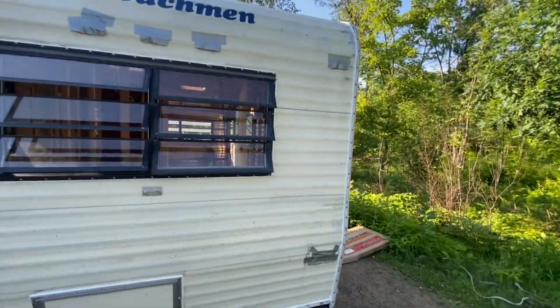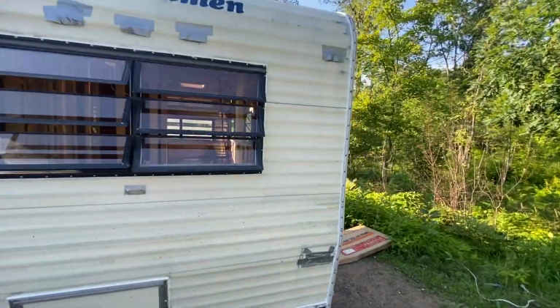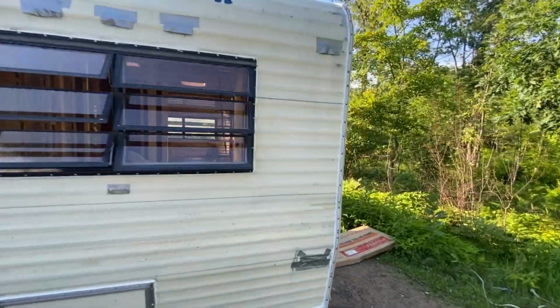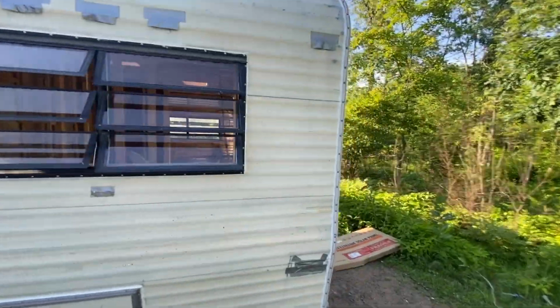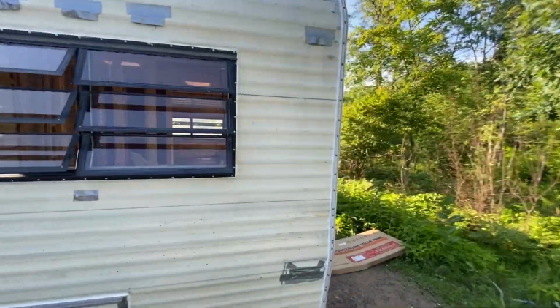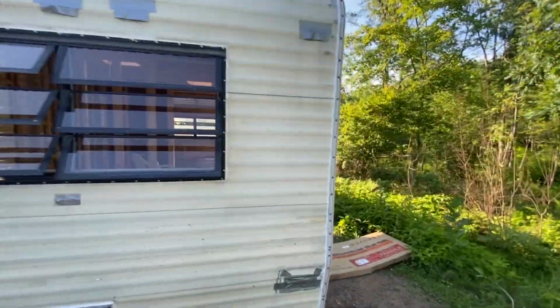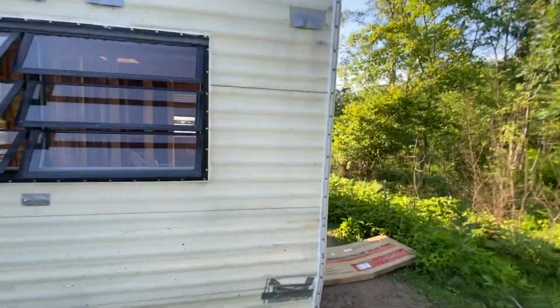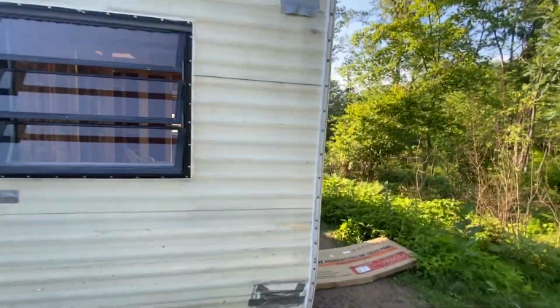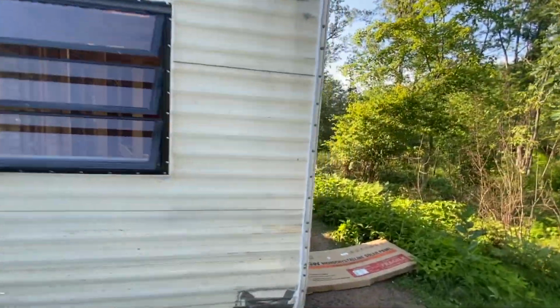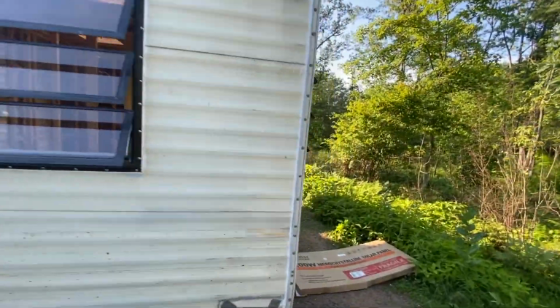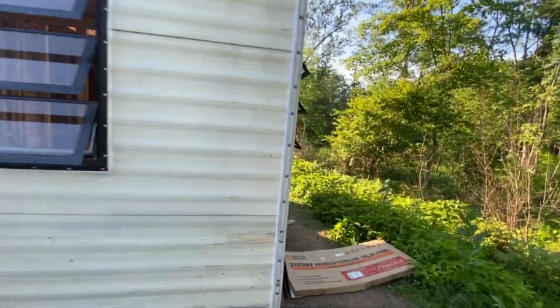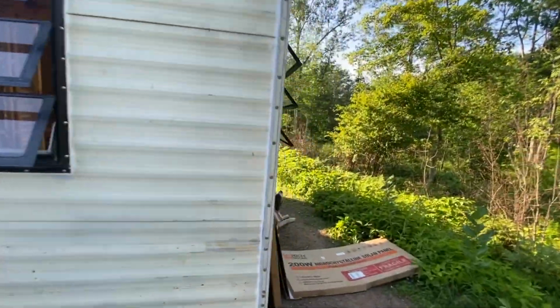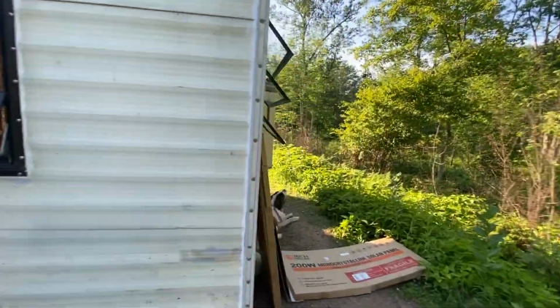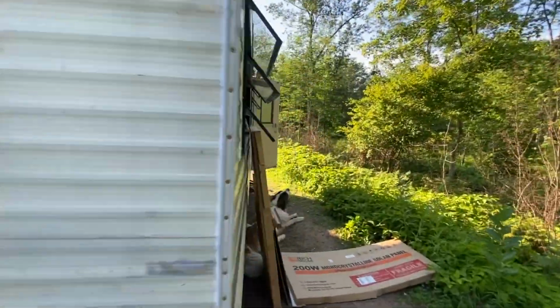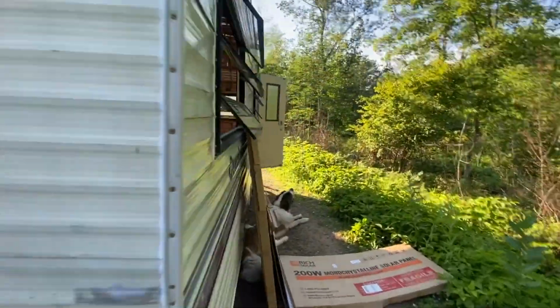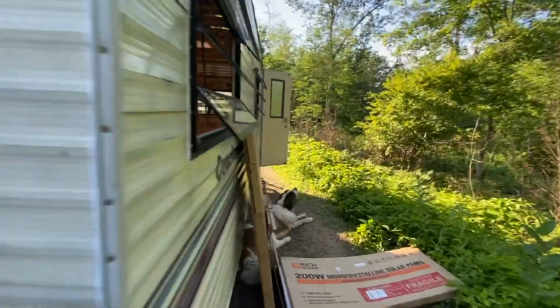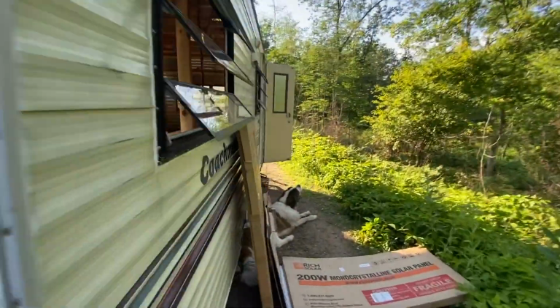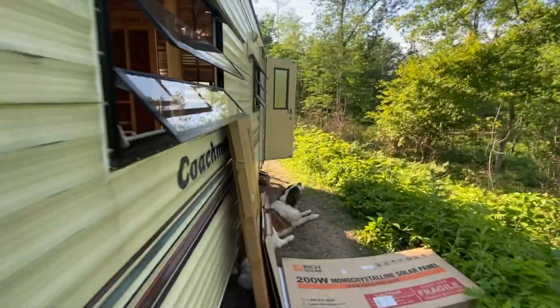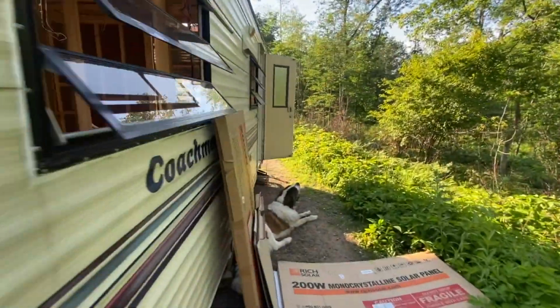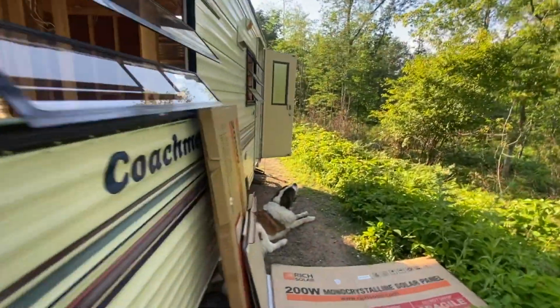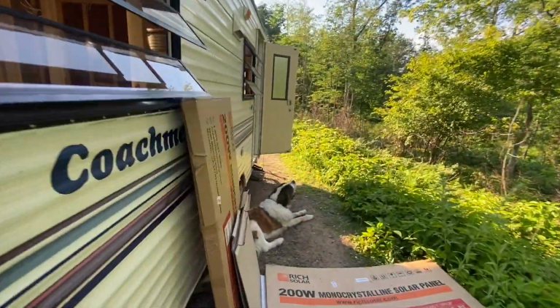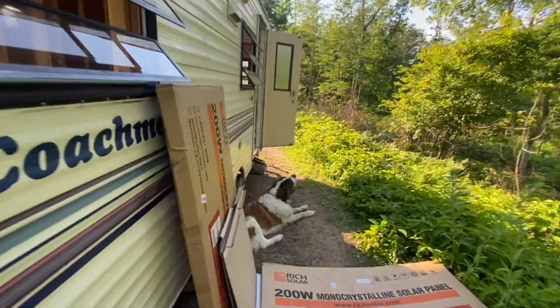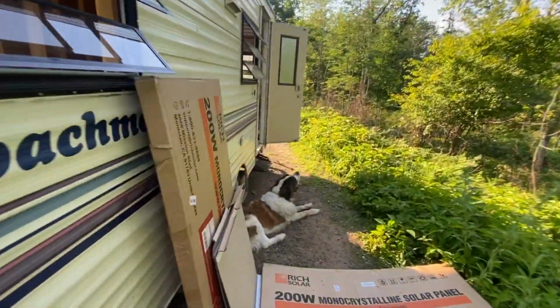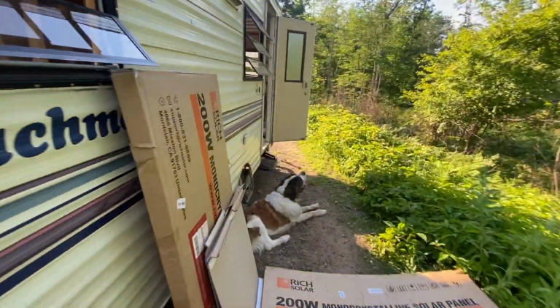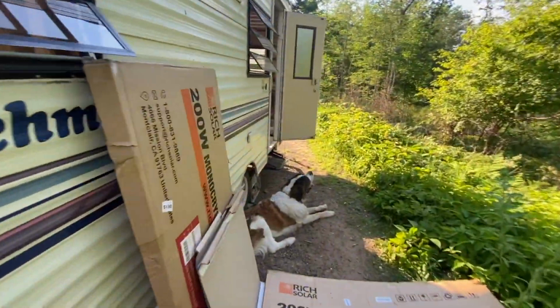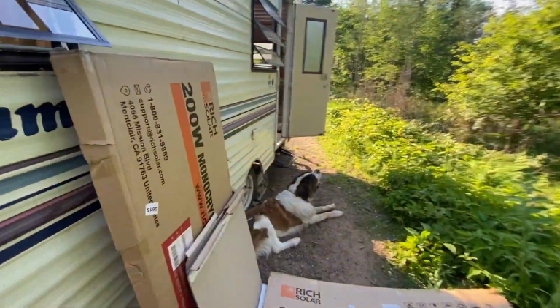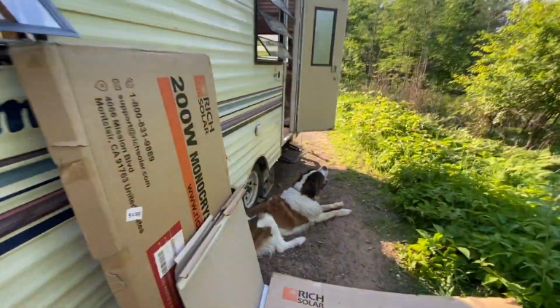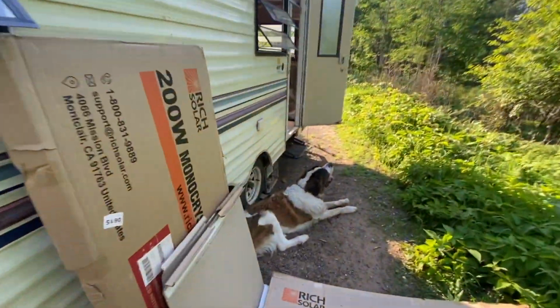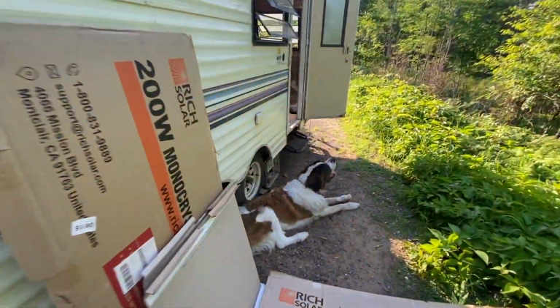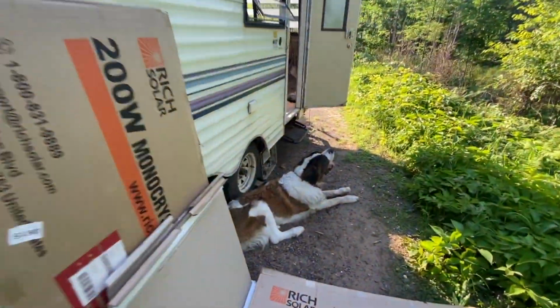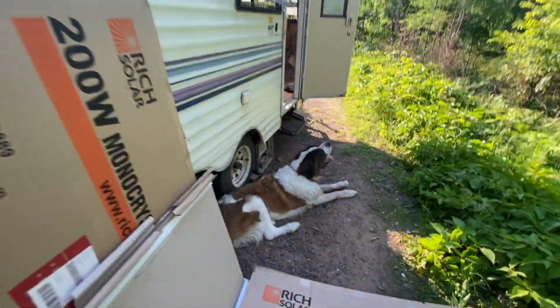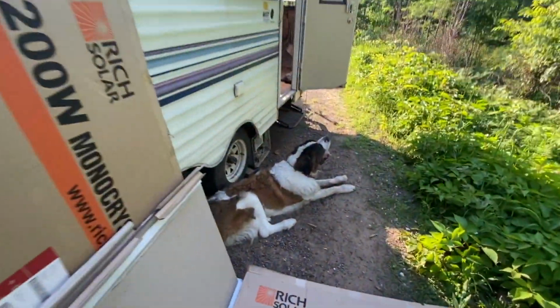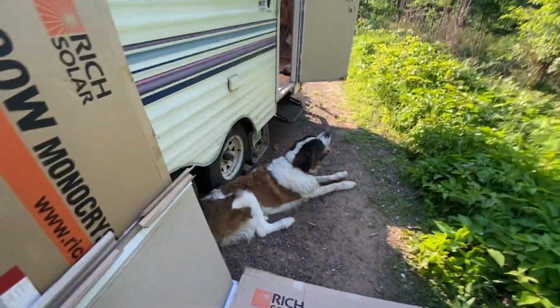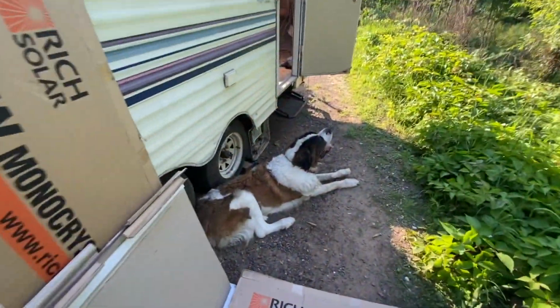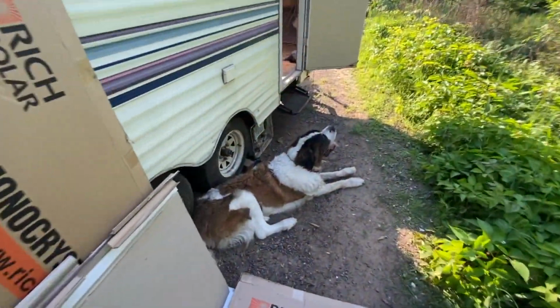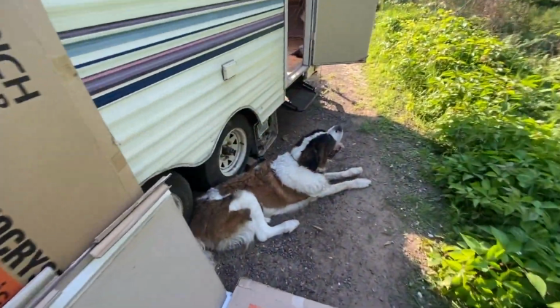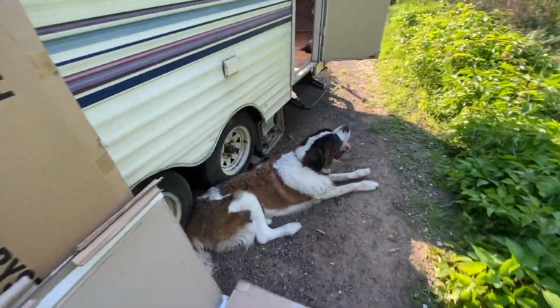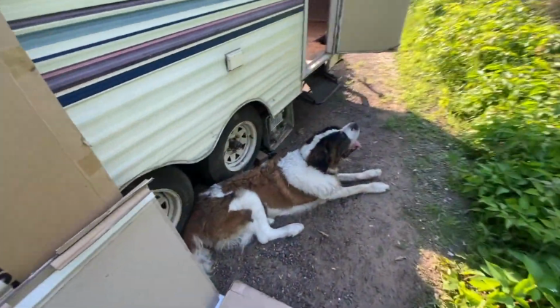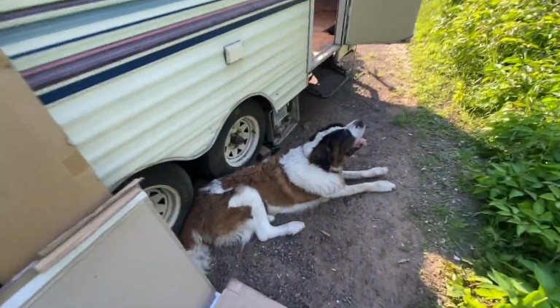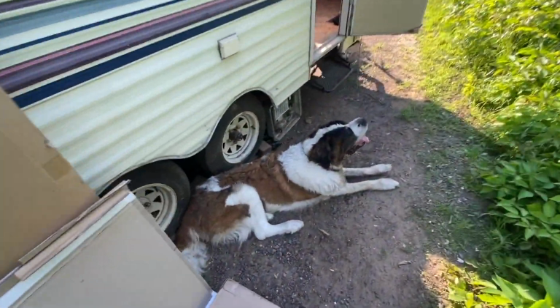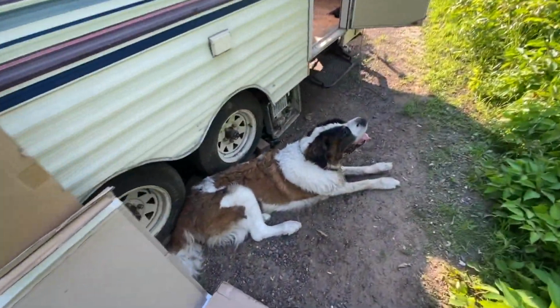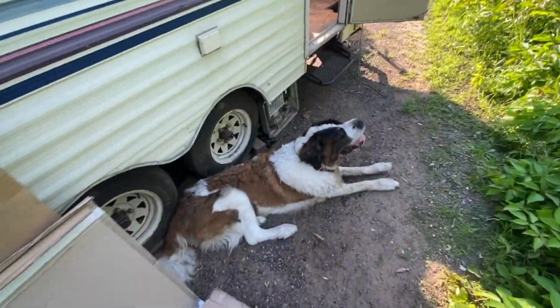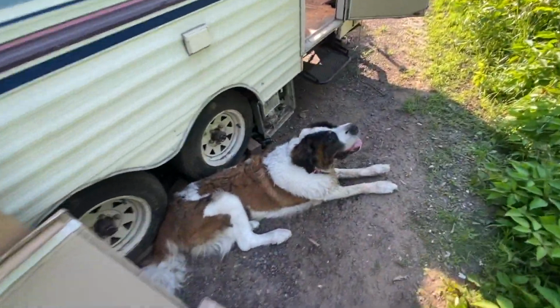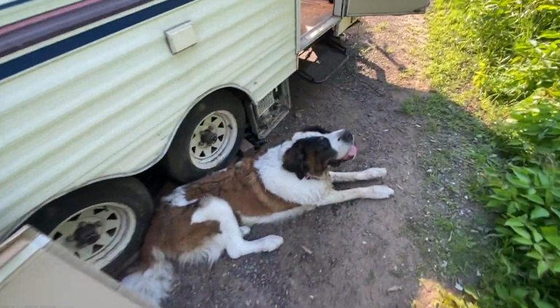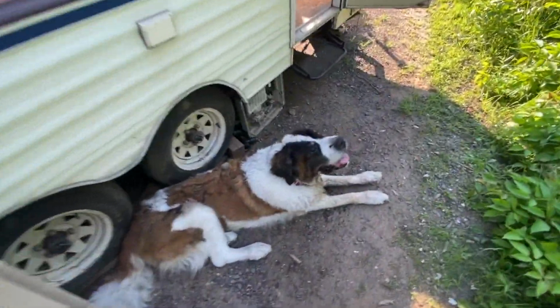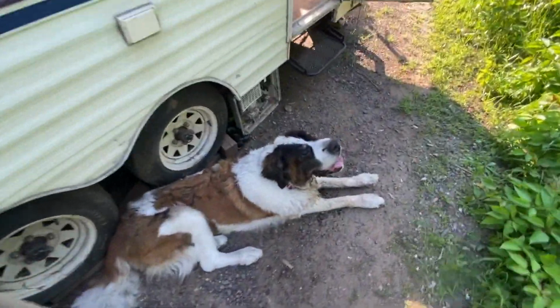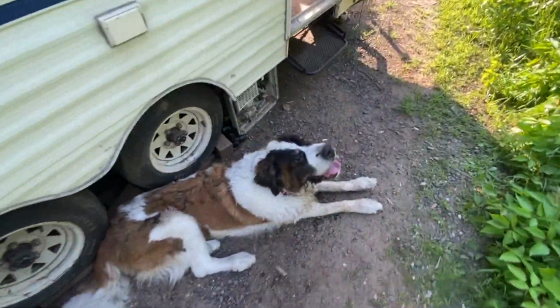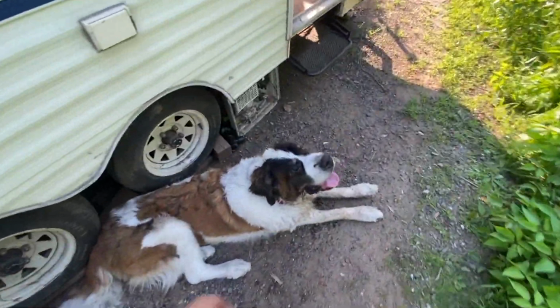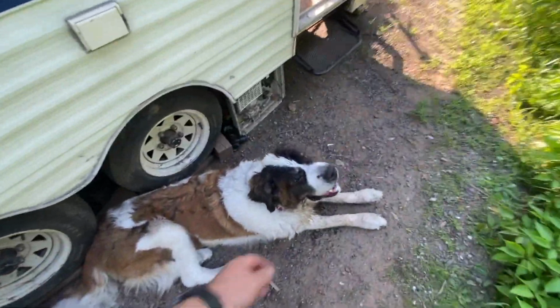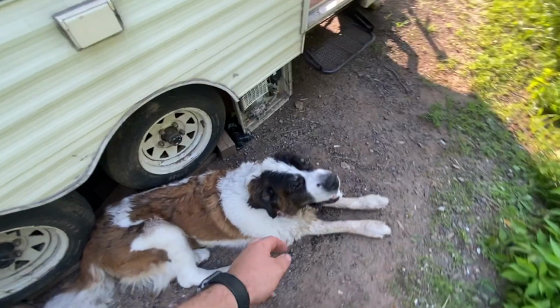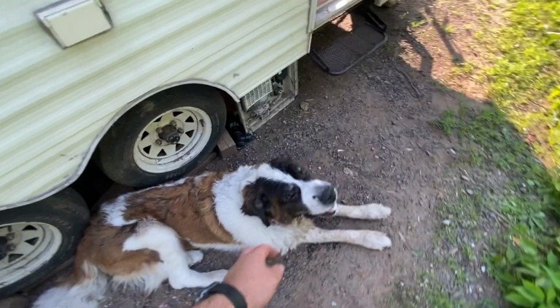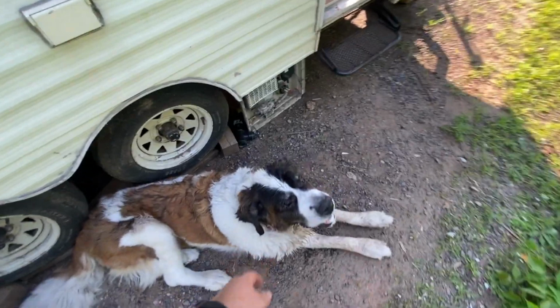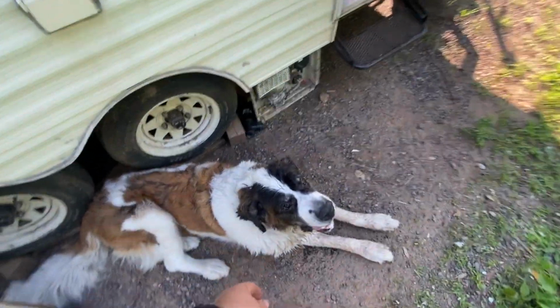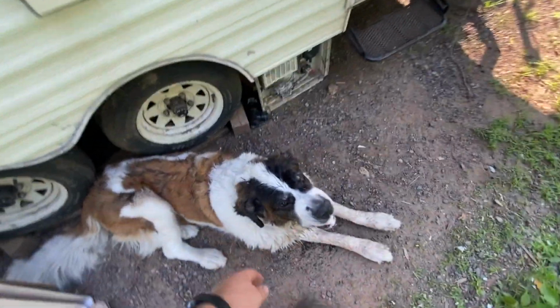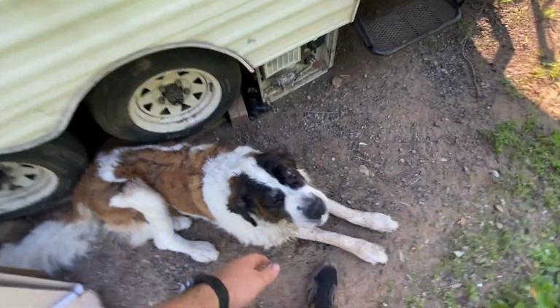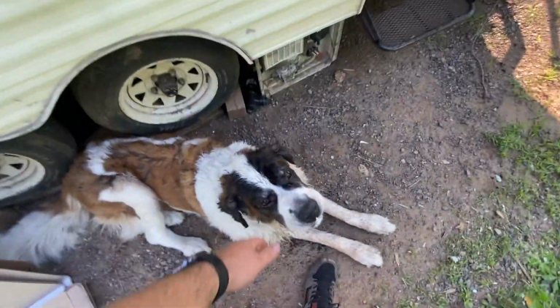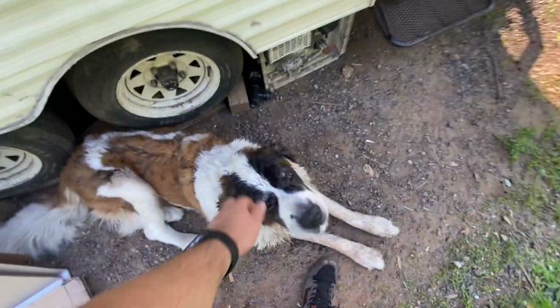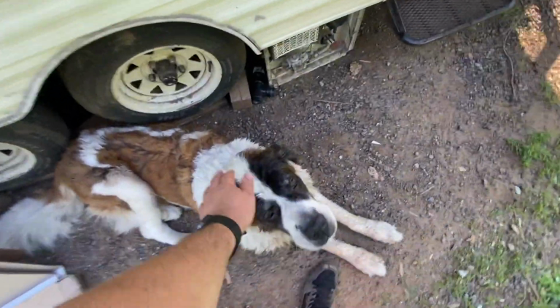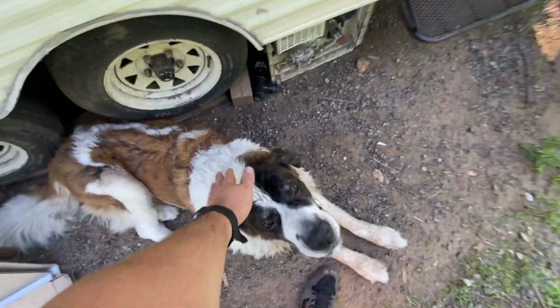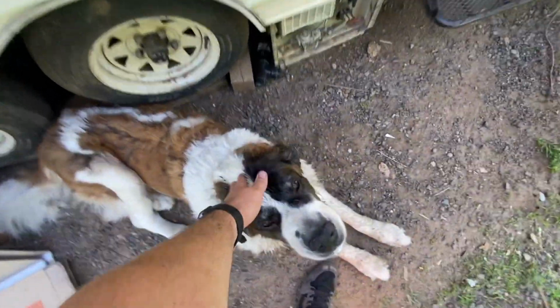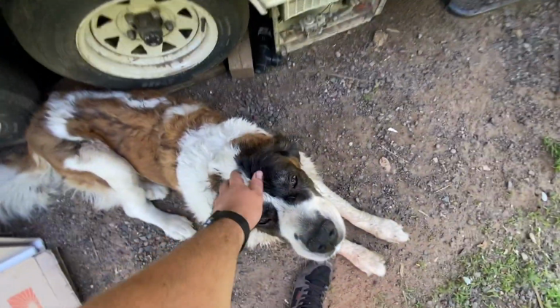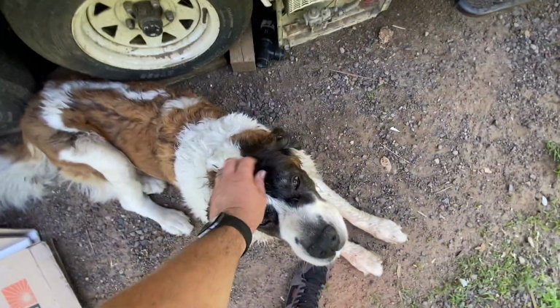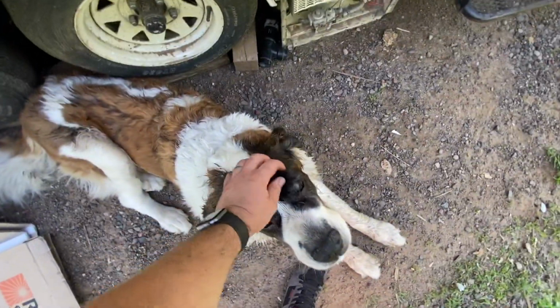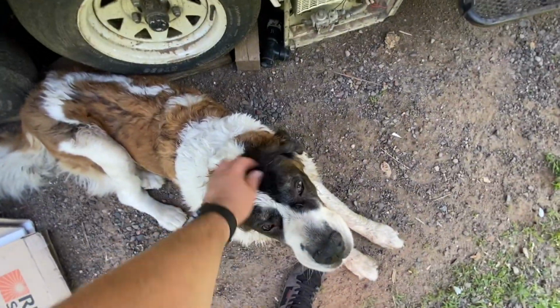Let's take a look inside. Coco's been keeping guard — it's been hot, I've been trying to keep her cool.